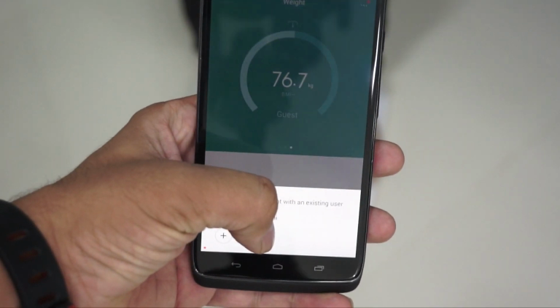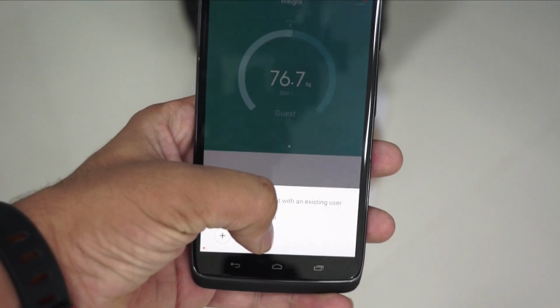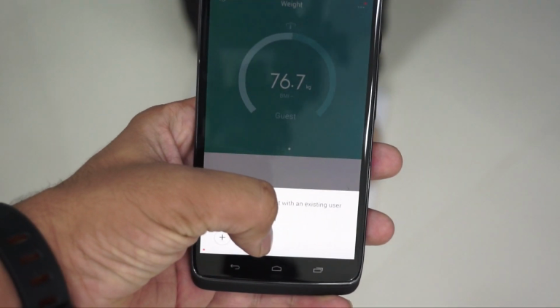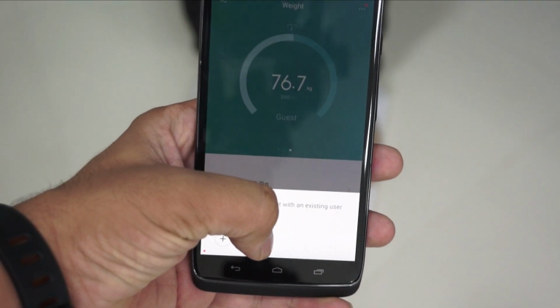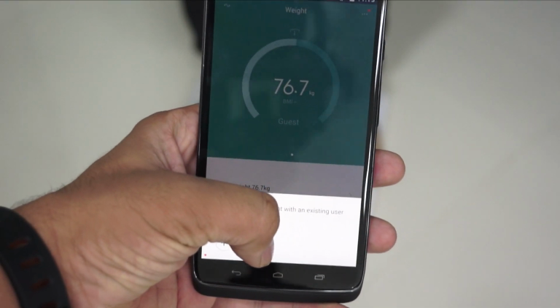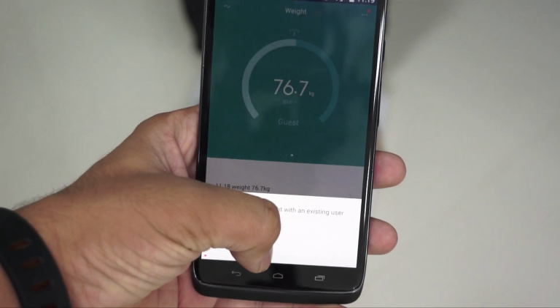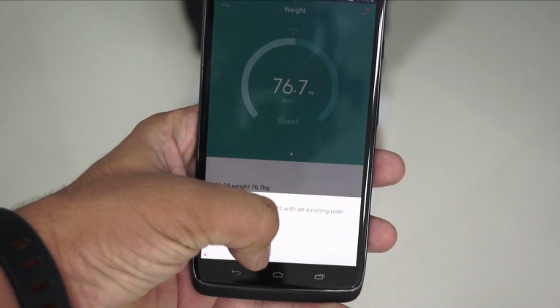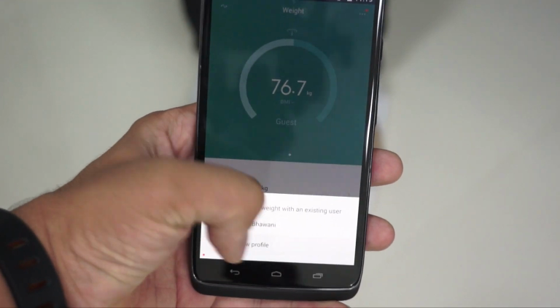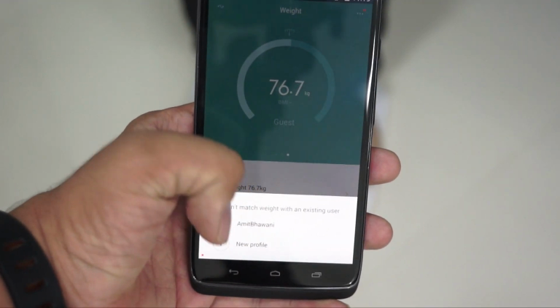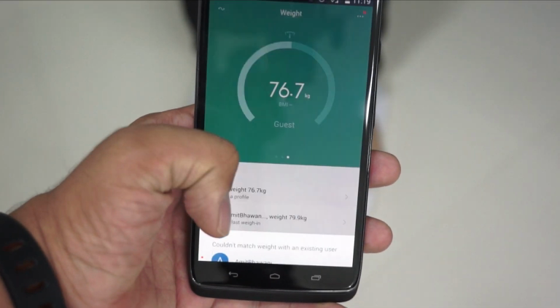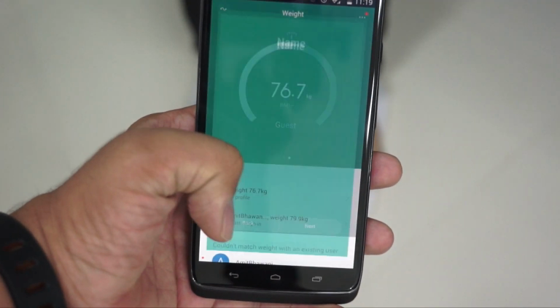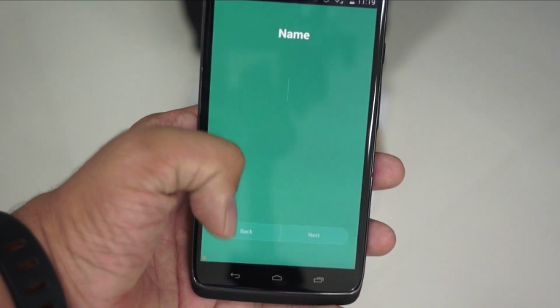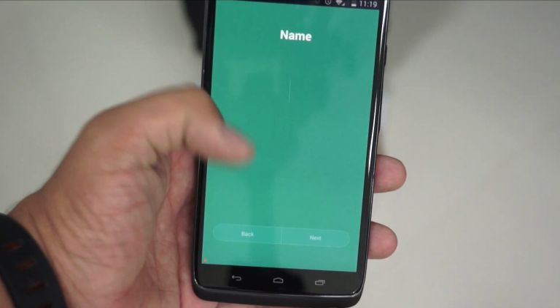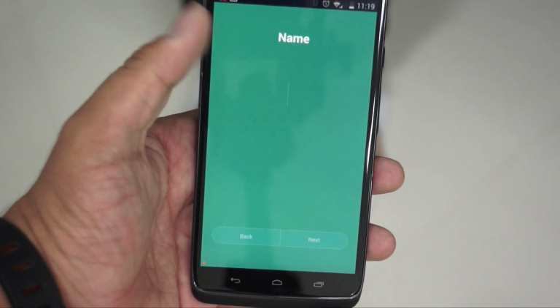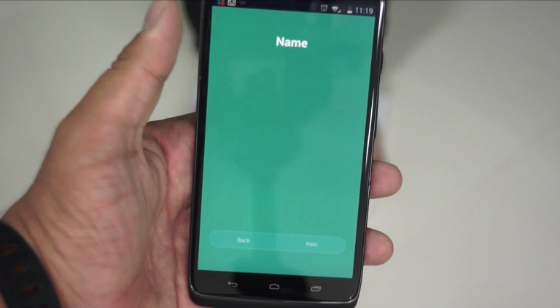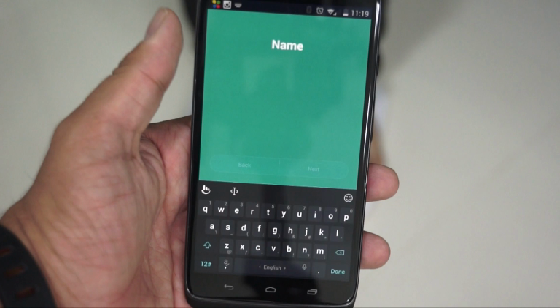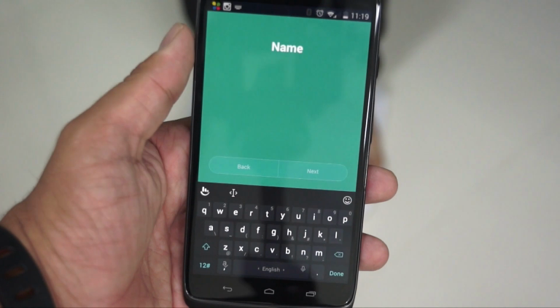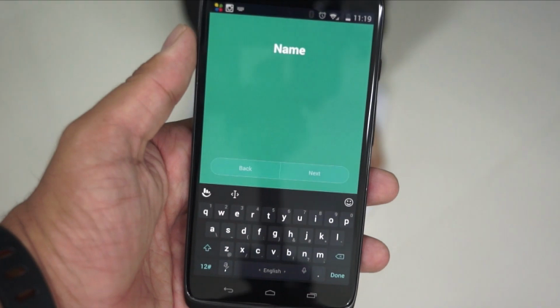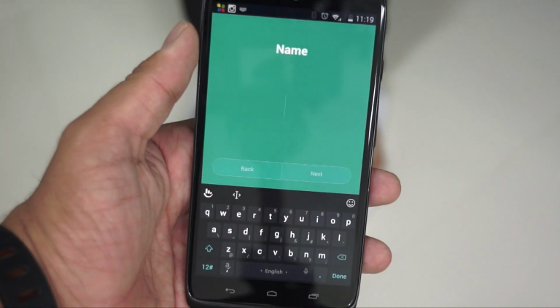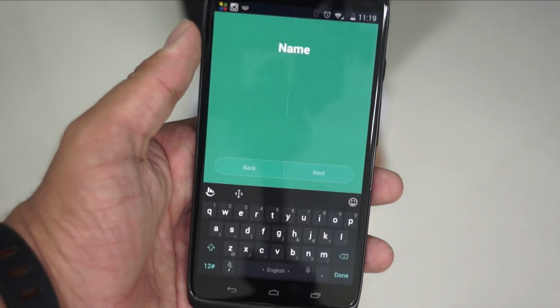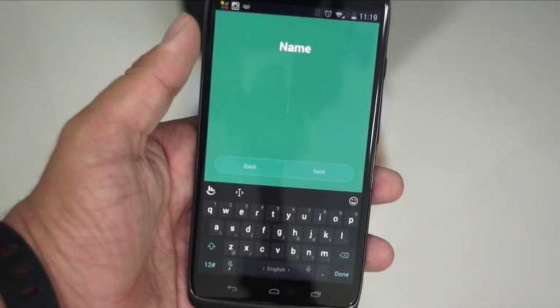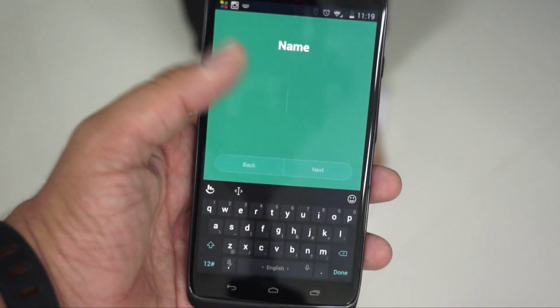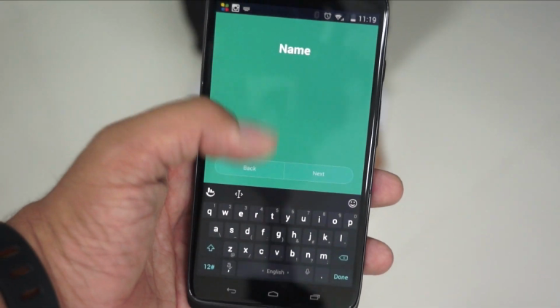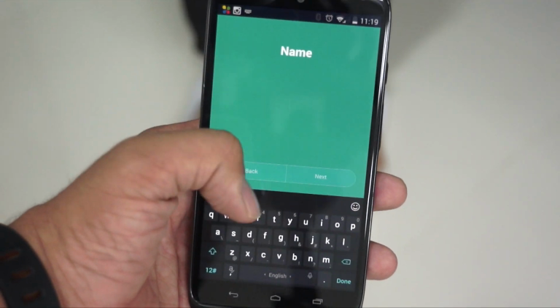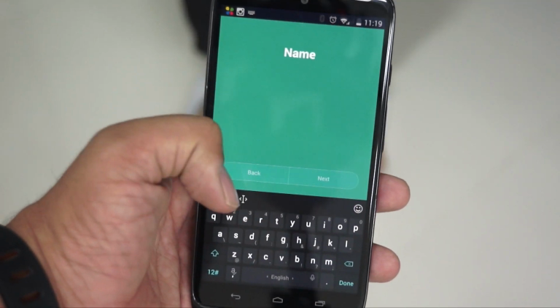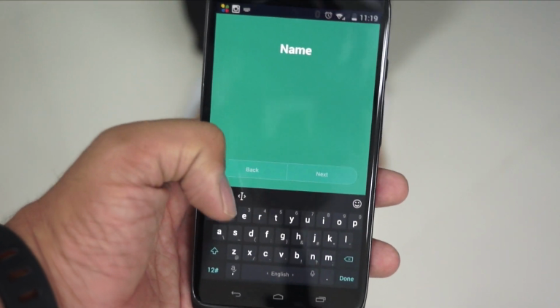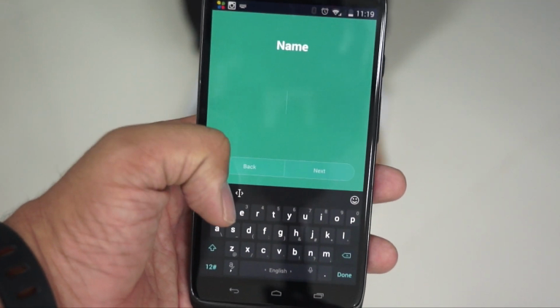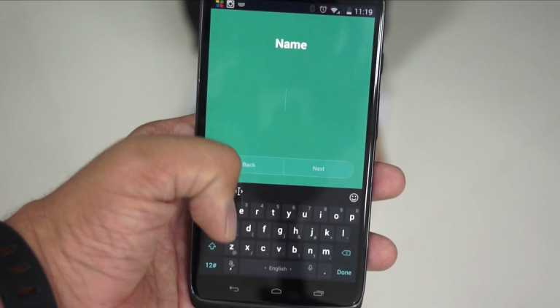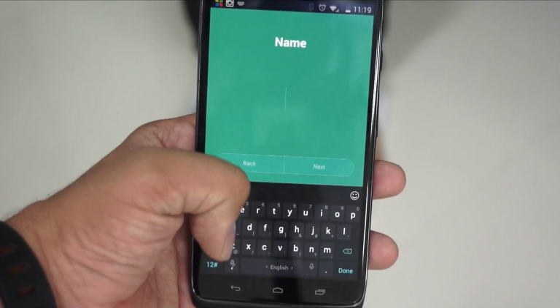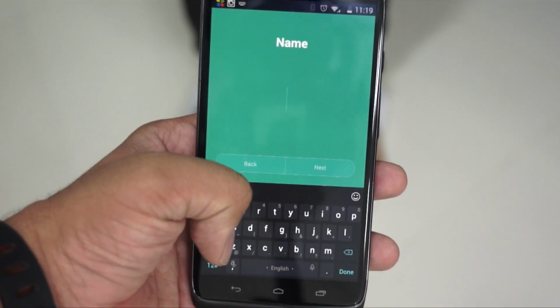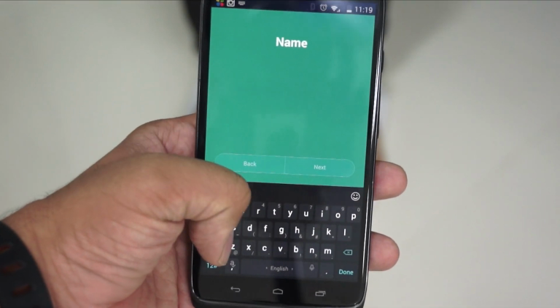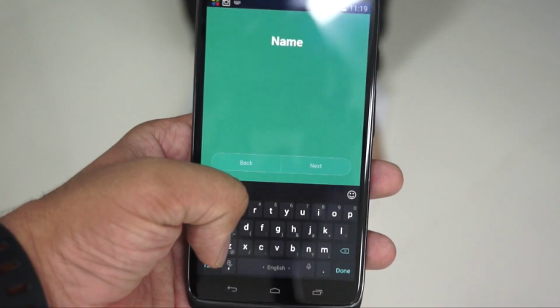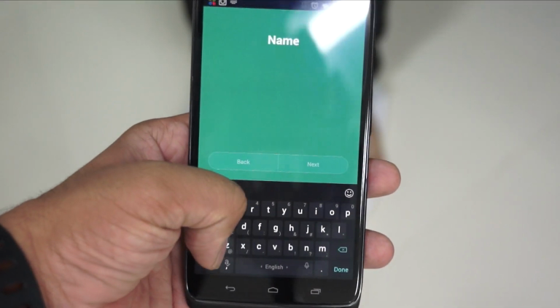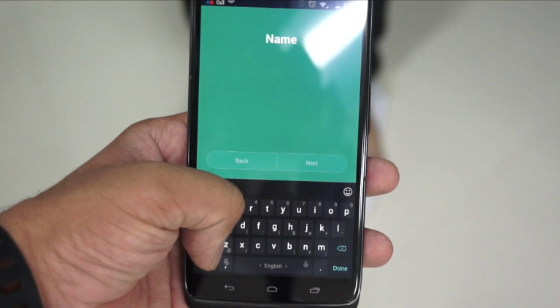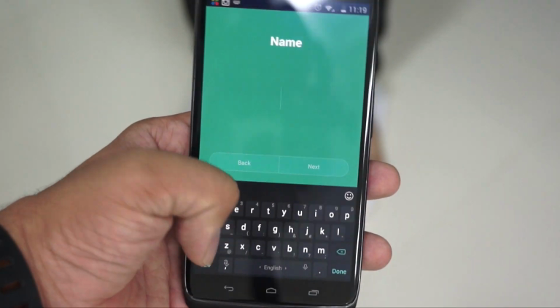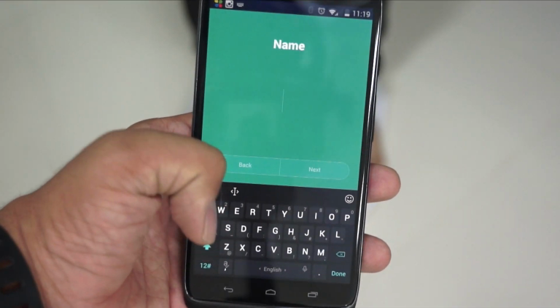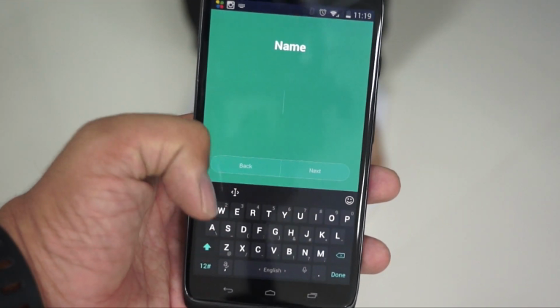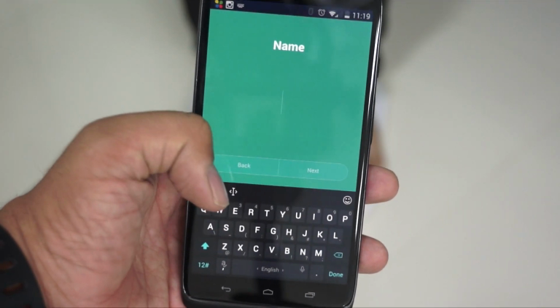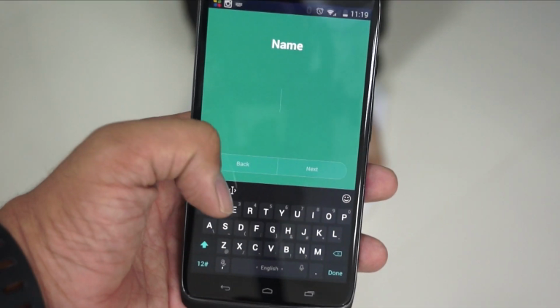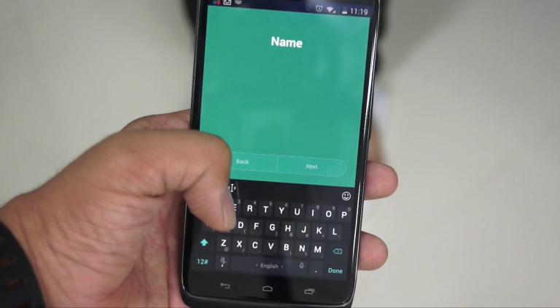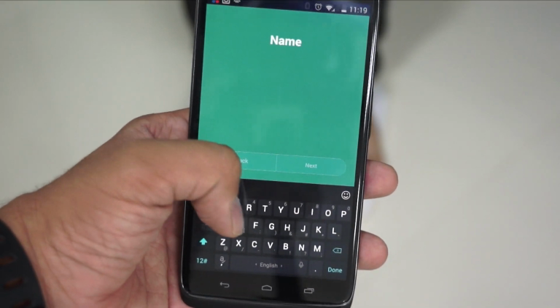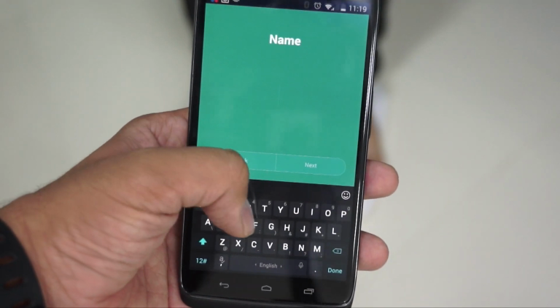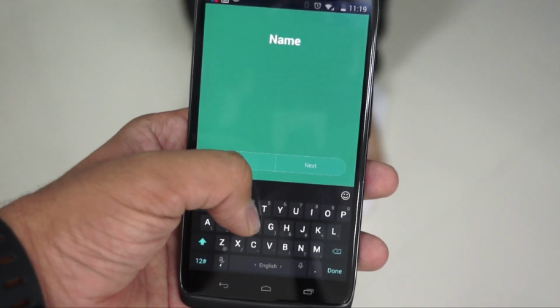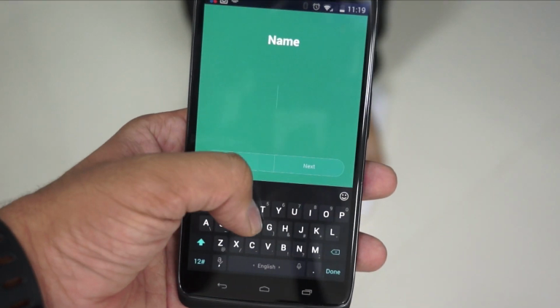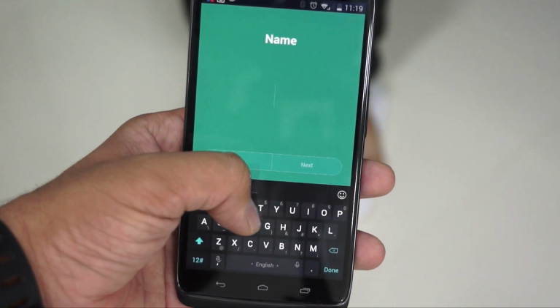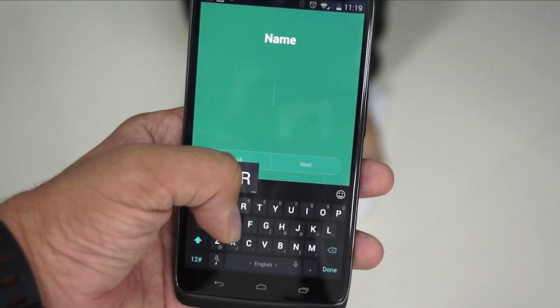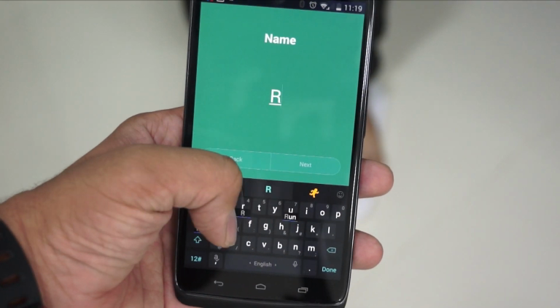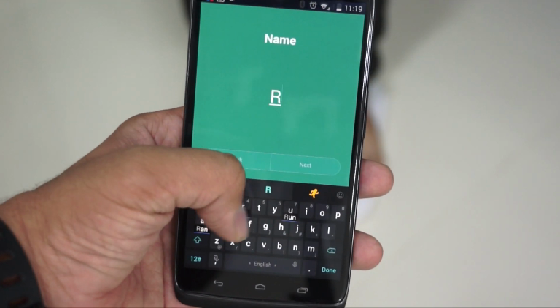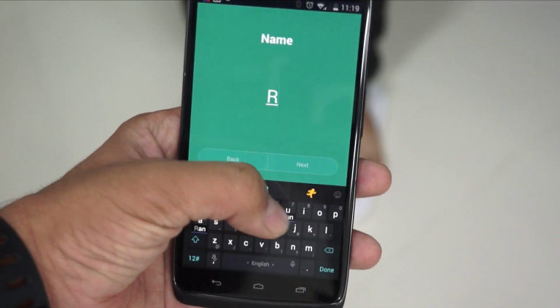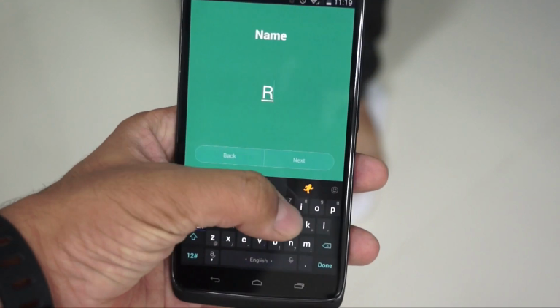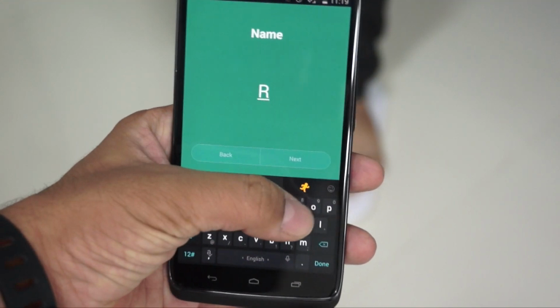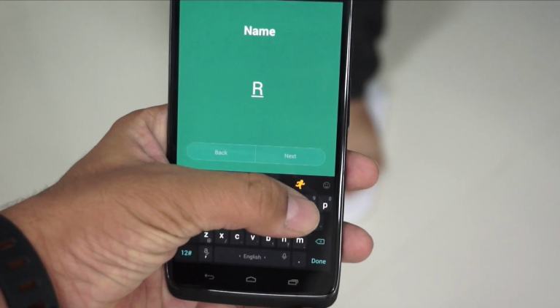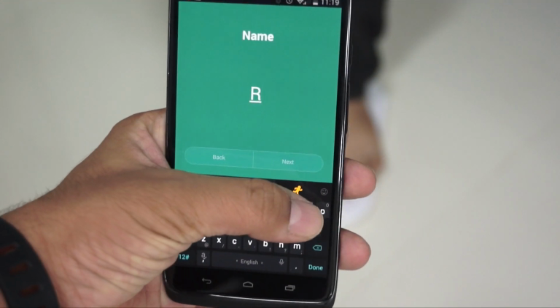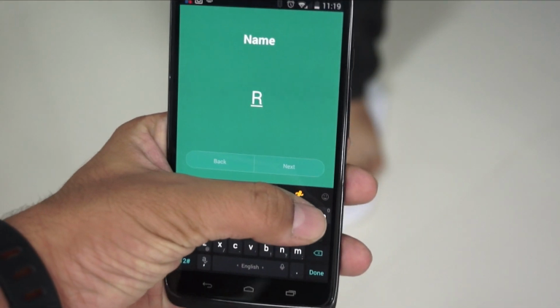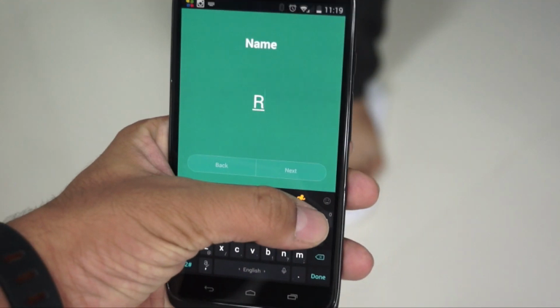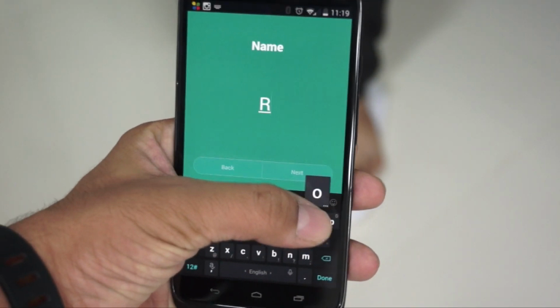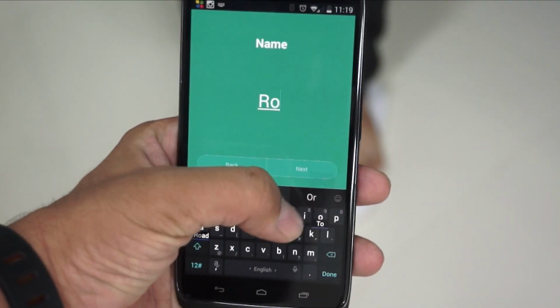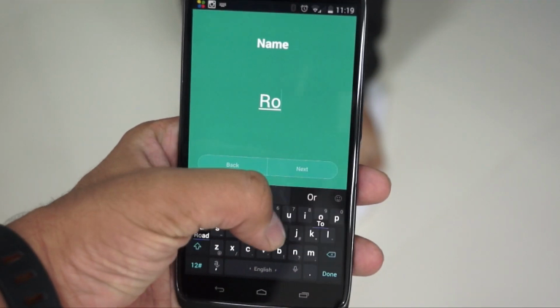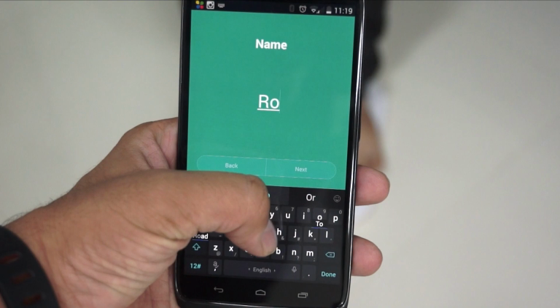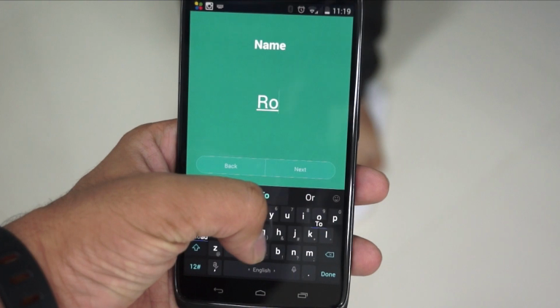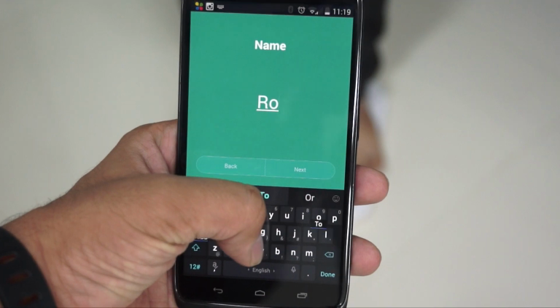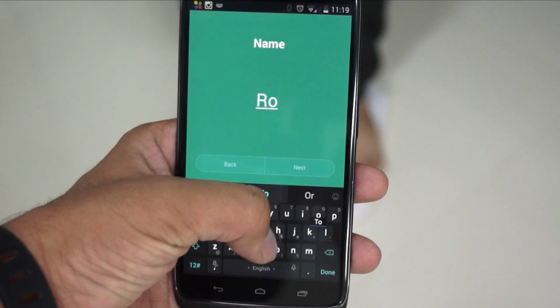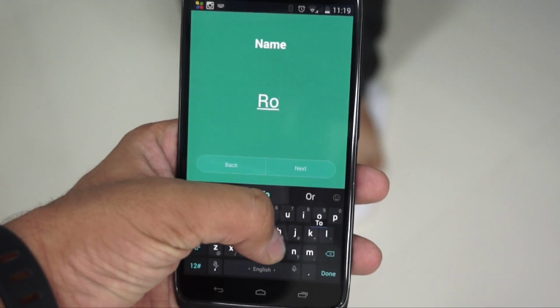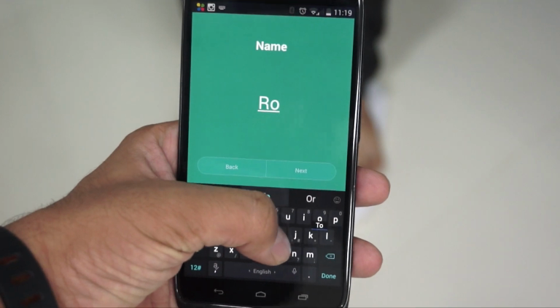This was the unboxing and demo of the Xiaomi Mi Scale. Don't forget to add a thumbs up and stay subscribed to Phone Radar for more. This is Amit signing off — I hope to see you guys in the next video. Thank you.